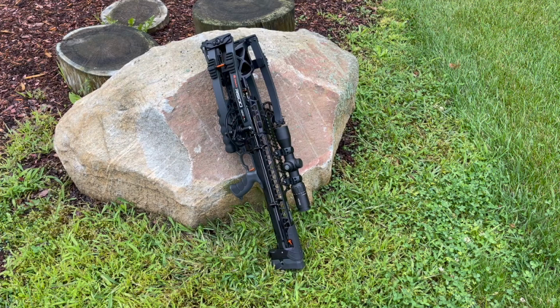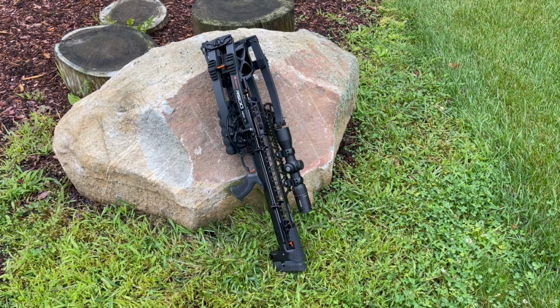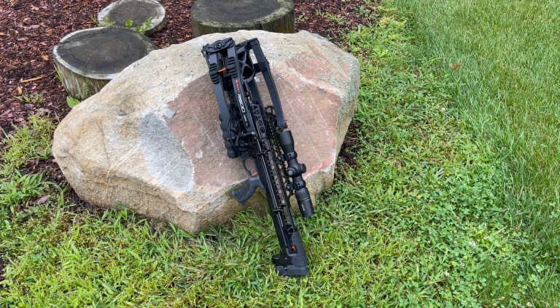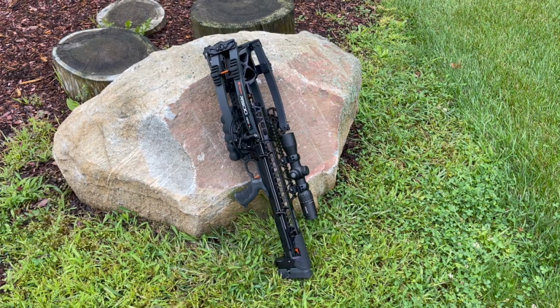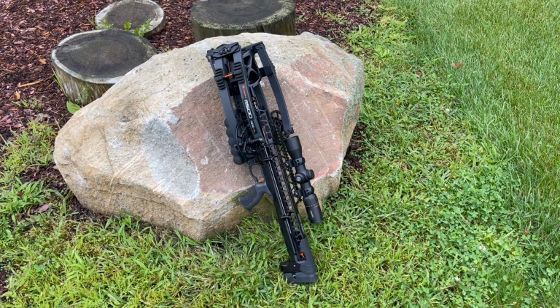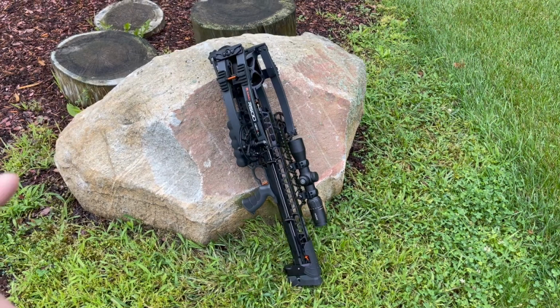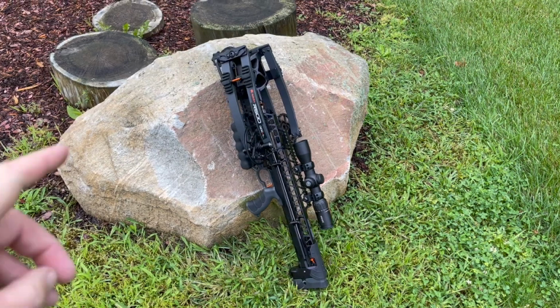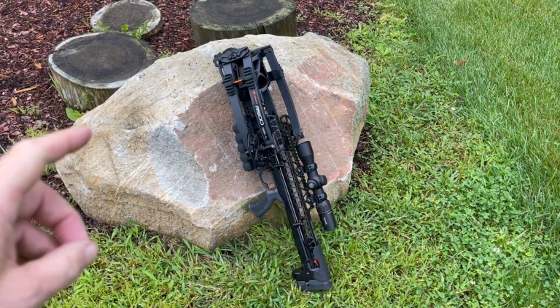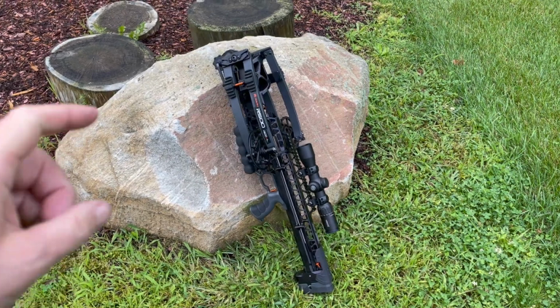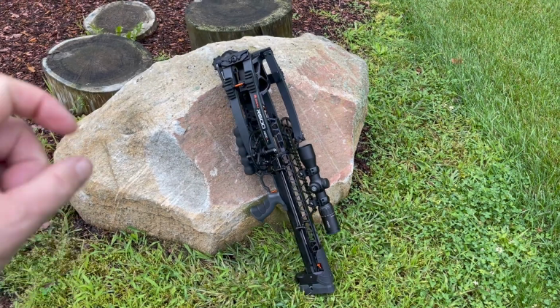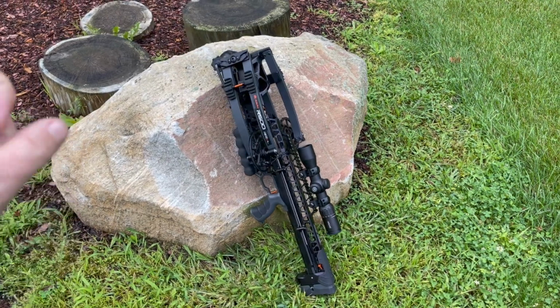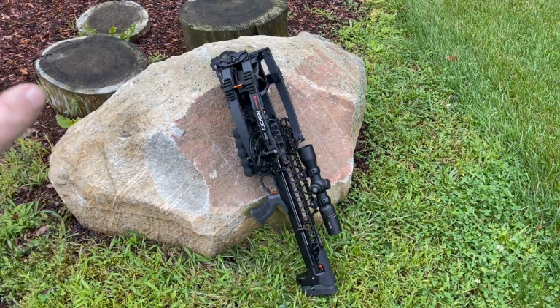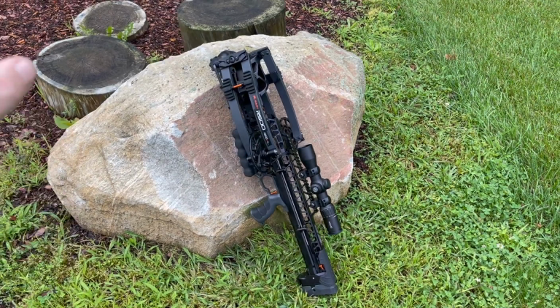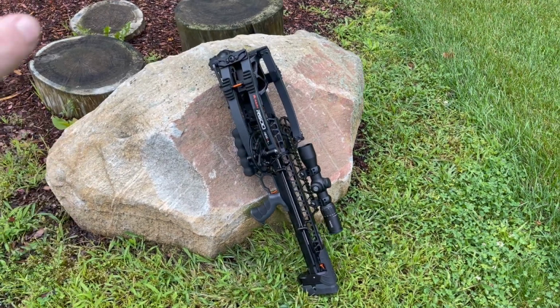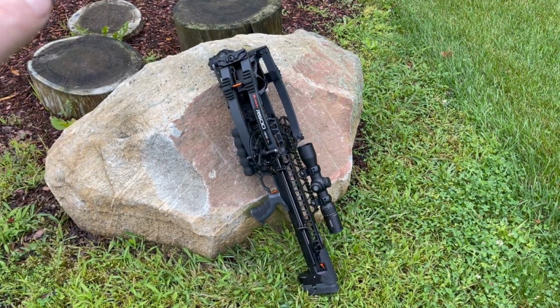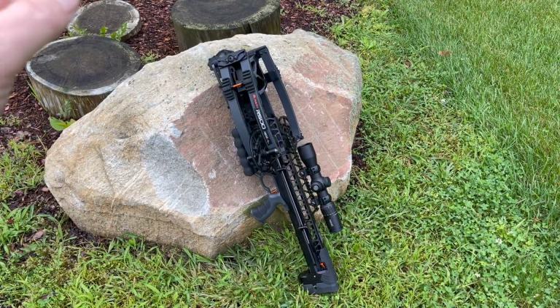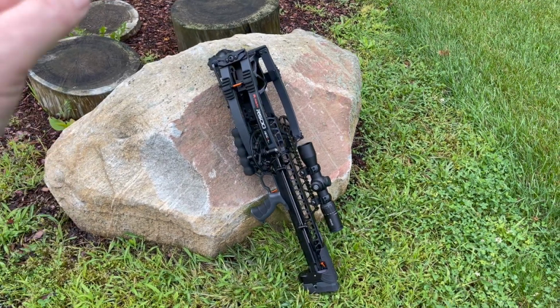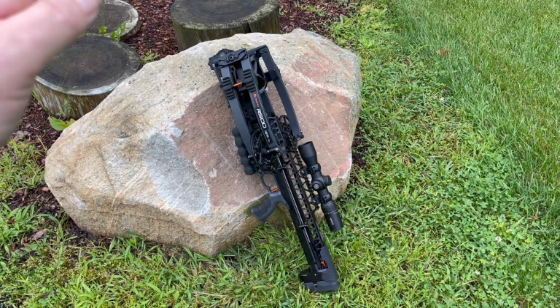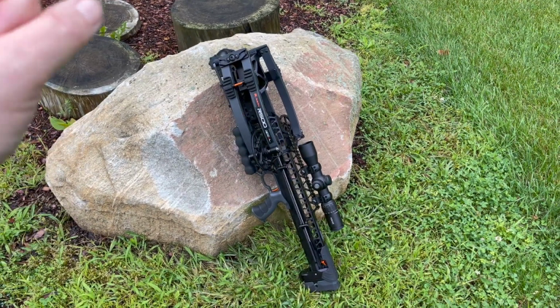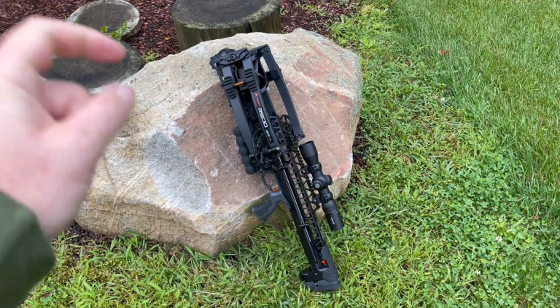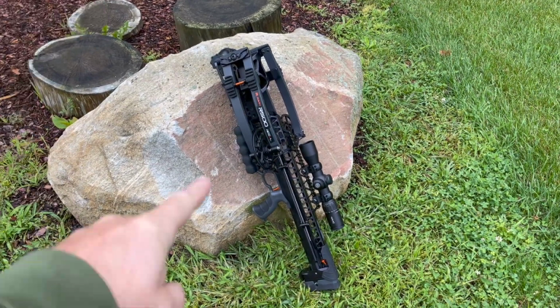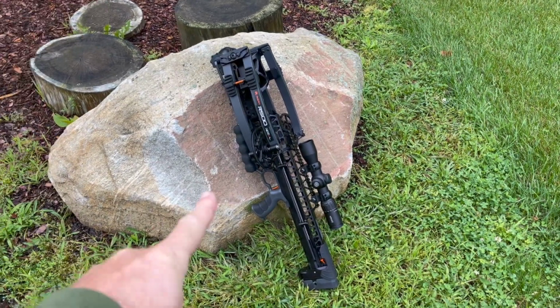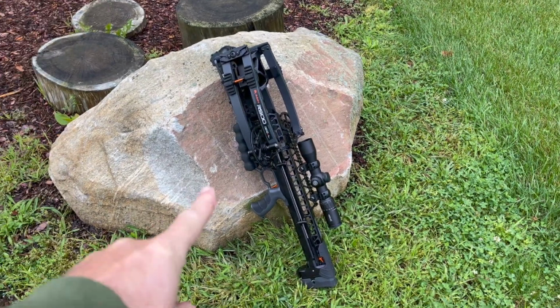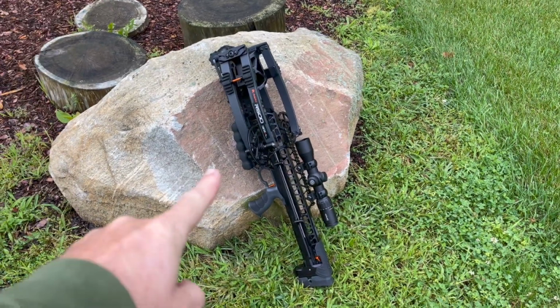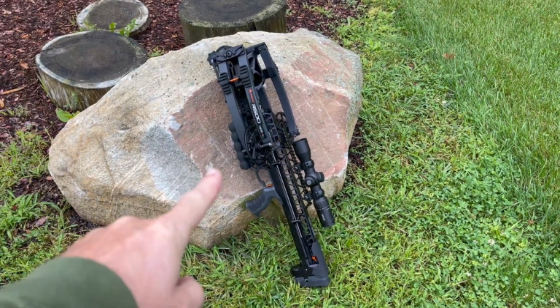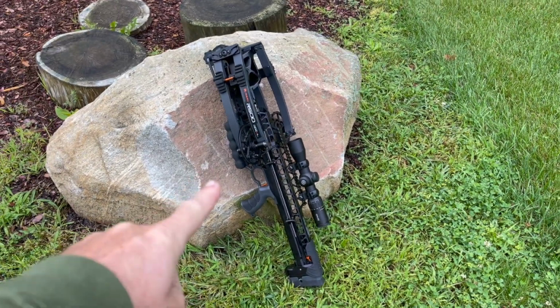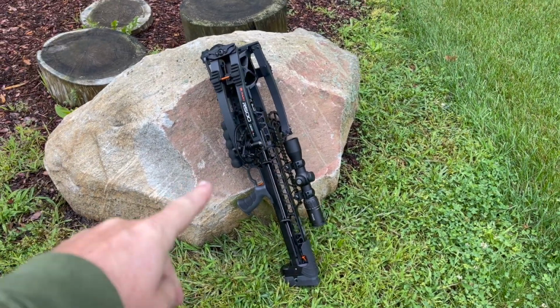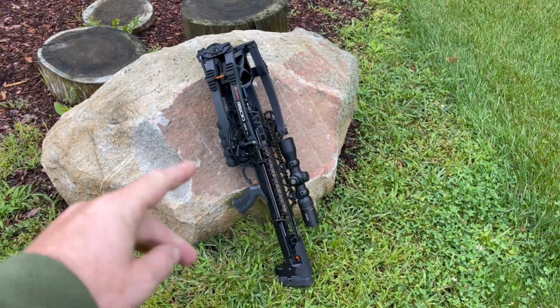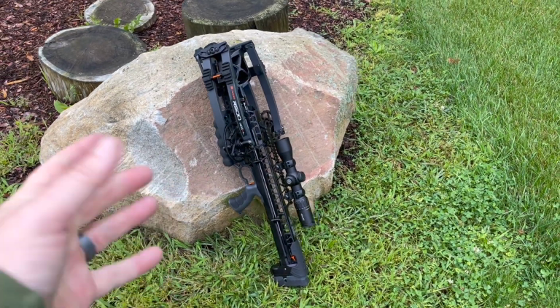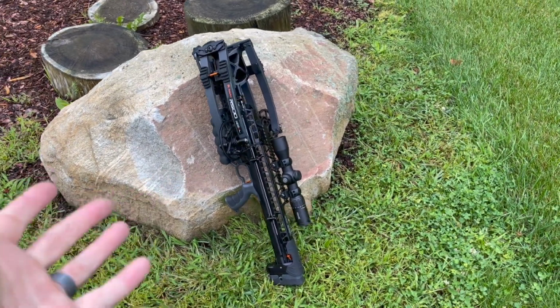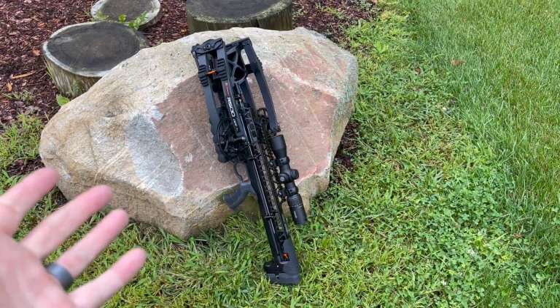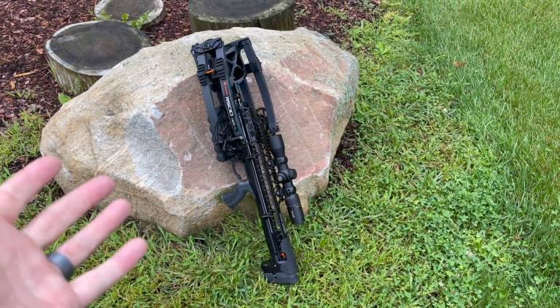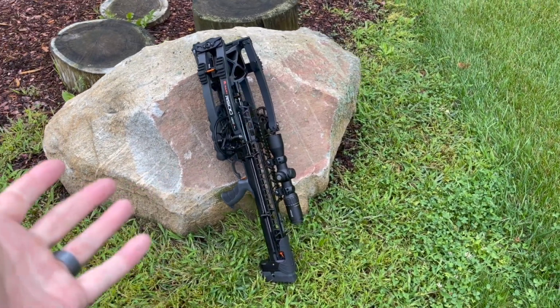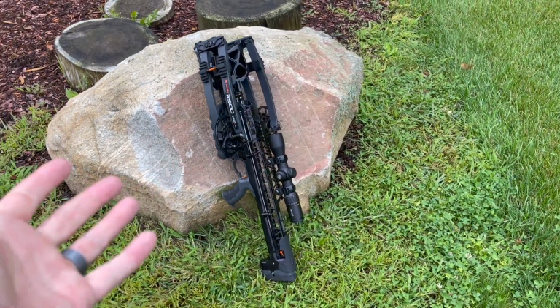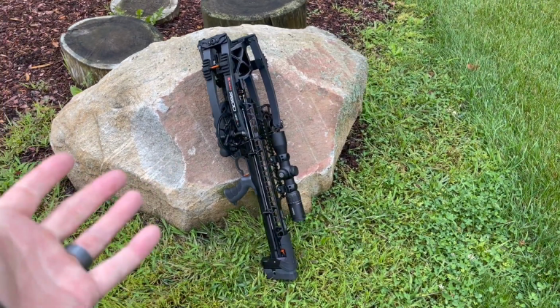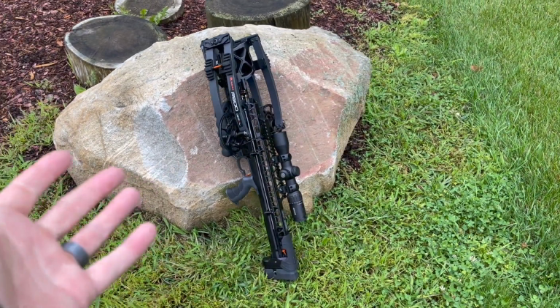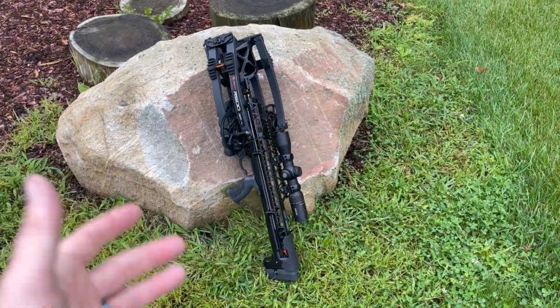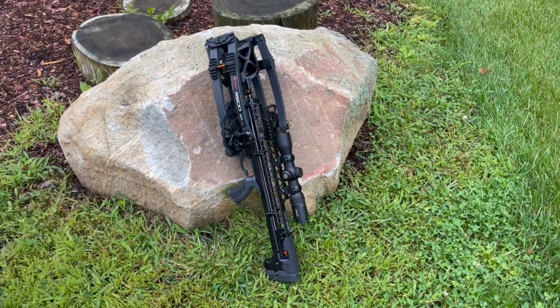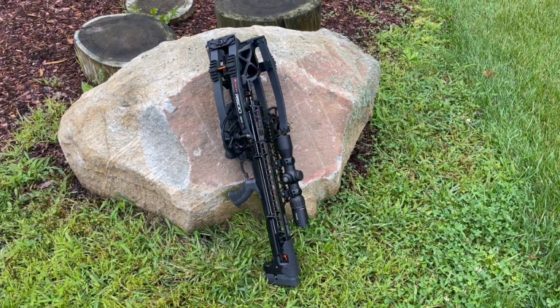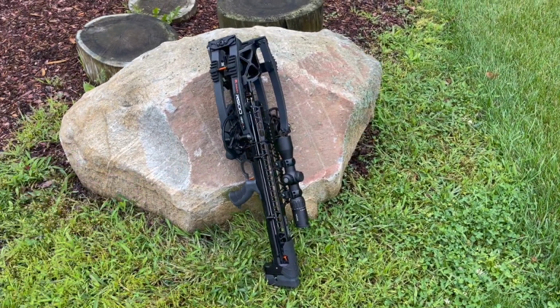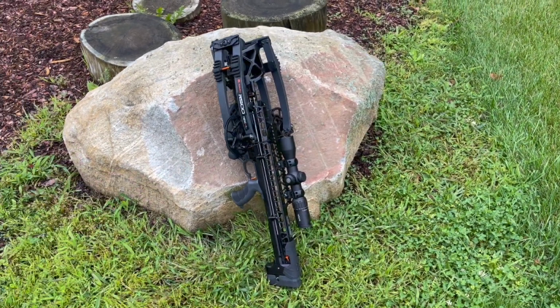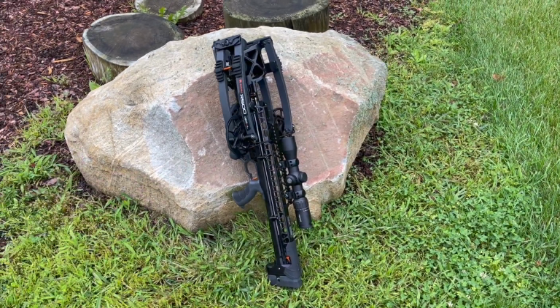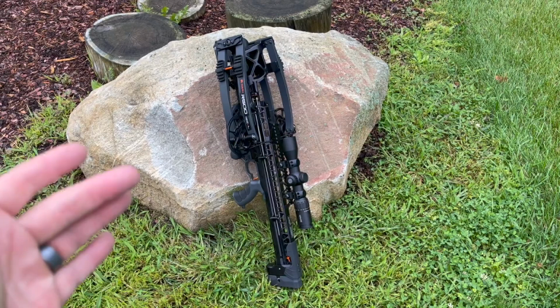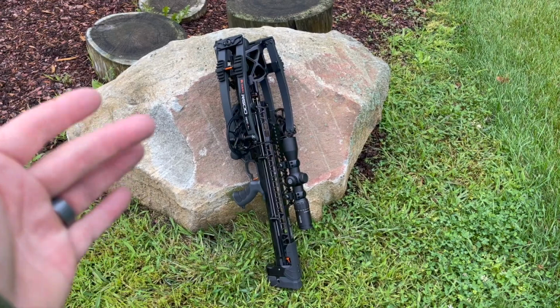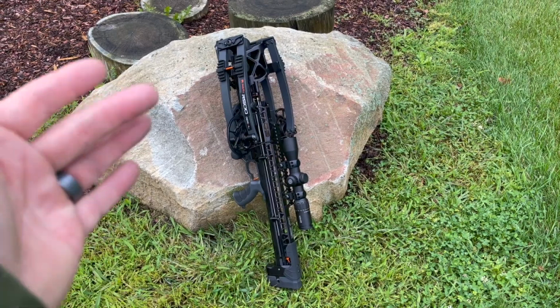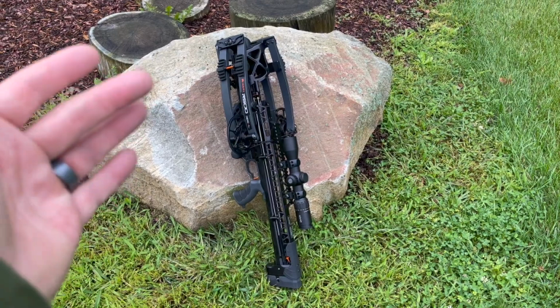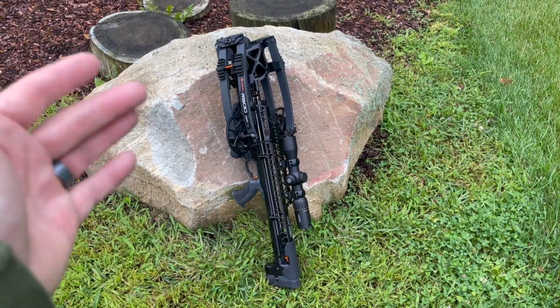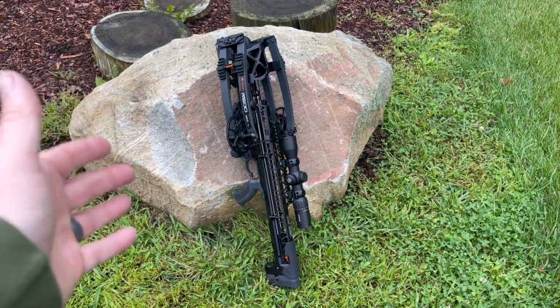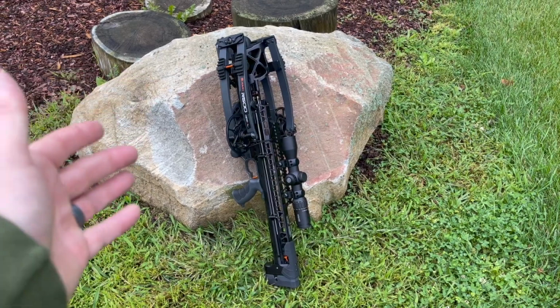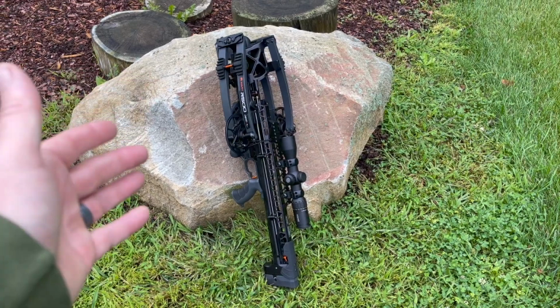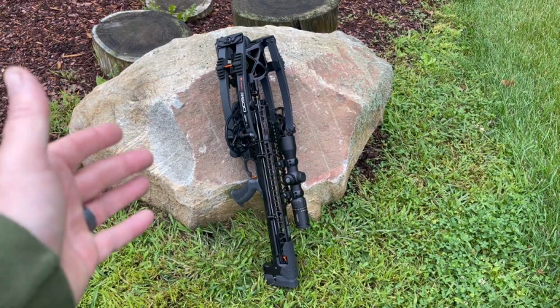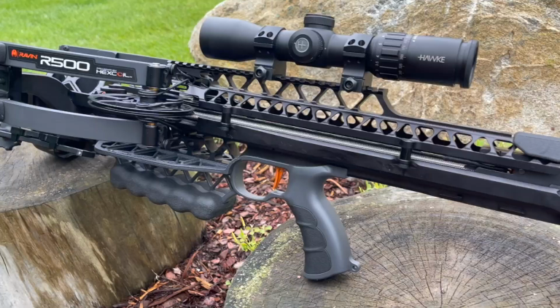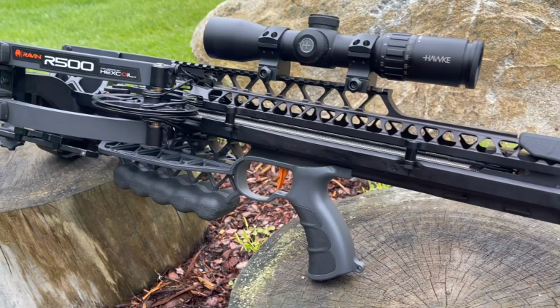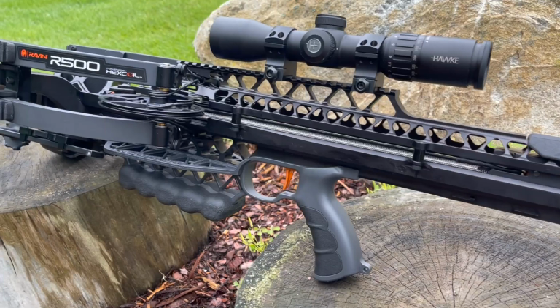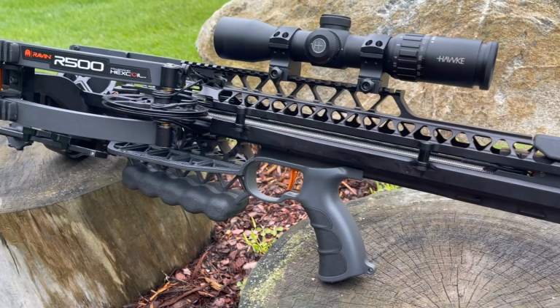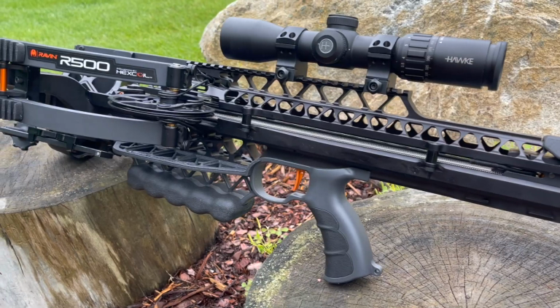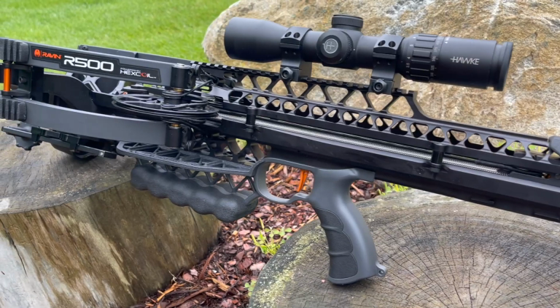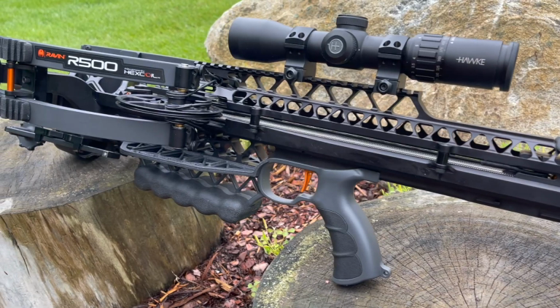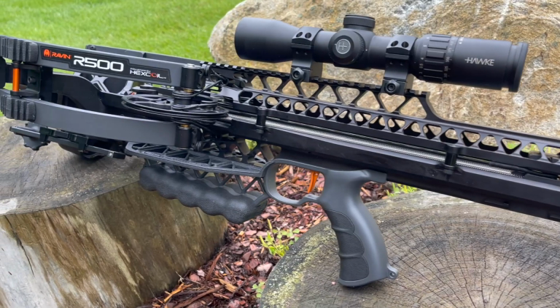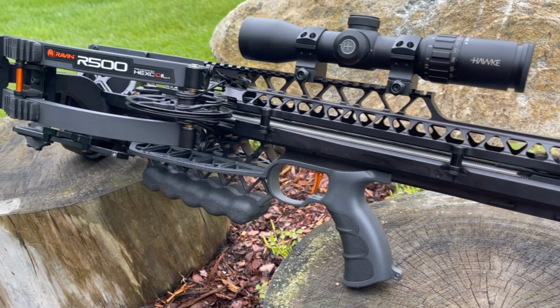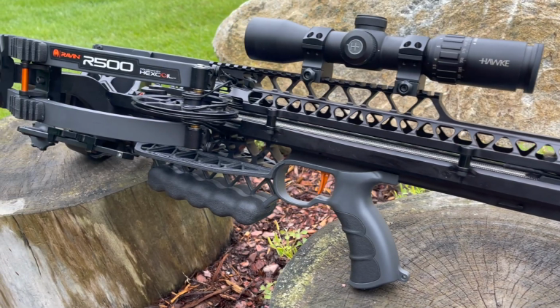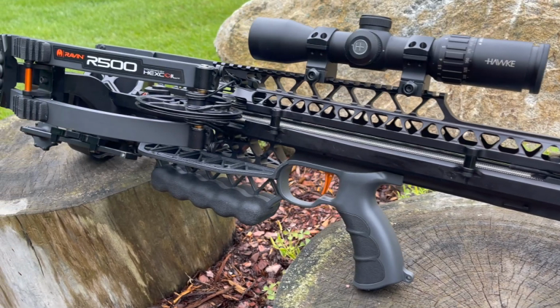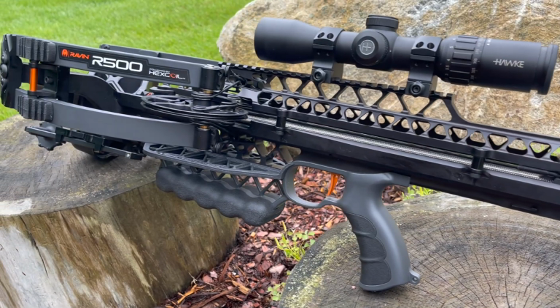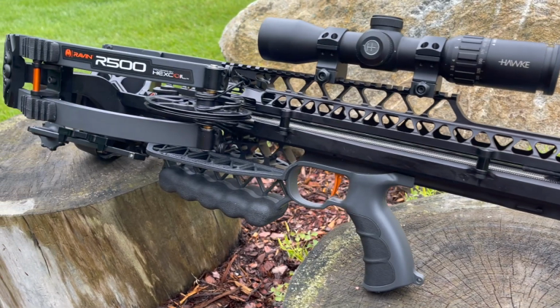Hey everybody, Chris with Up North Air Gunner. Today we are actually going to be talking about crossbows. This is going to be a quick look at the Raven R500.